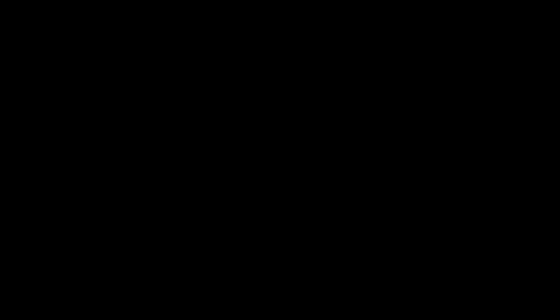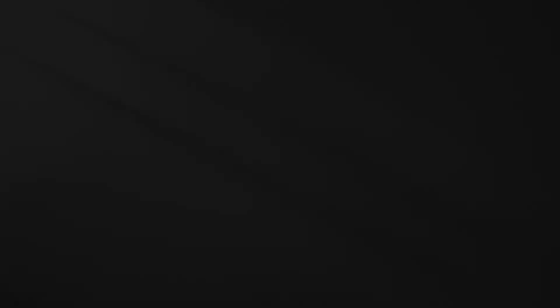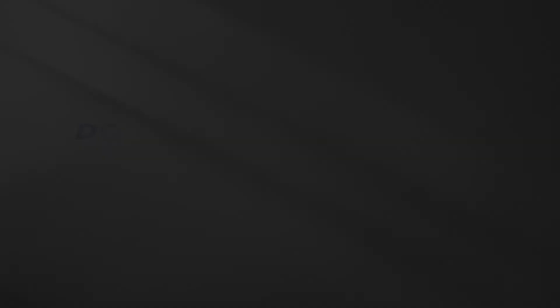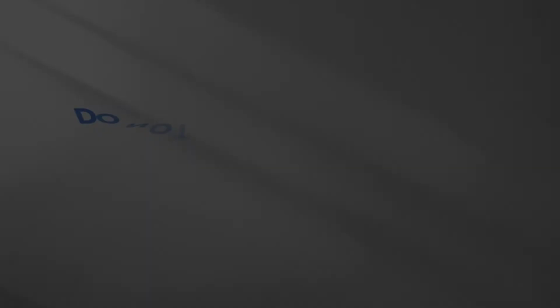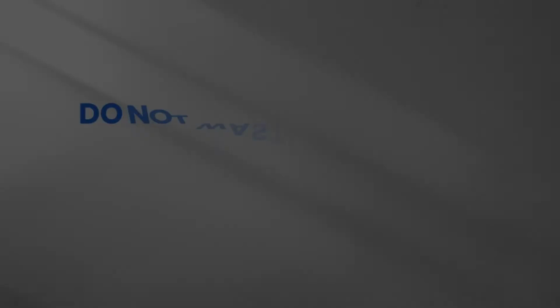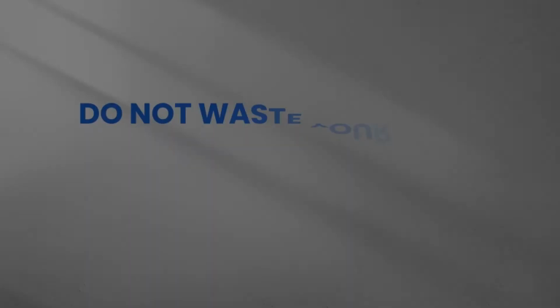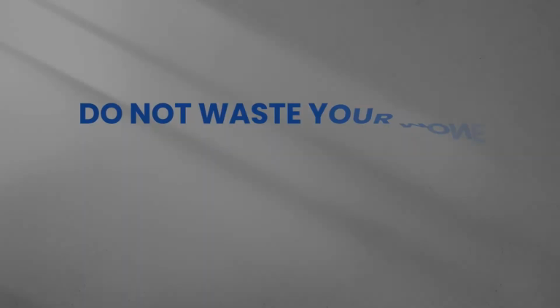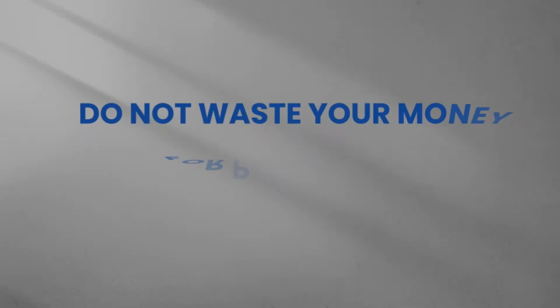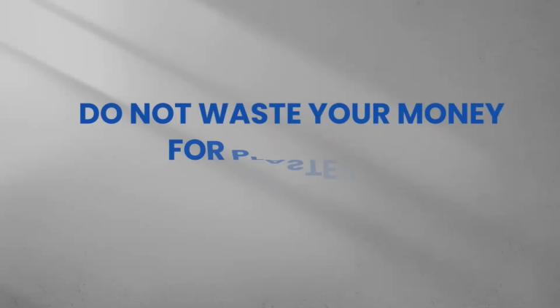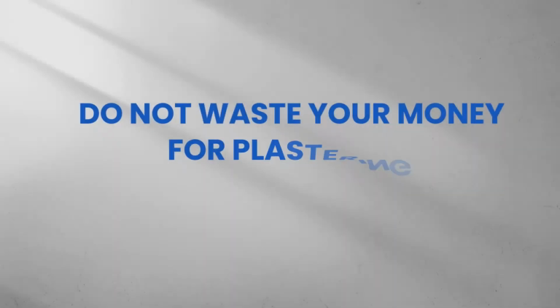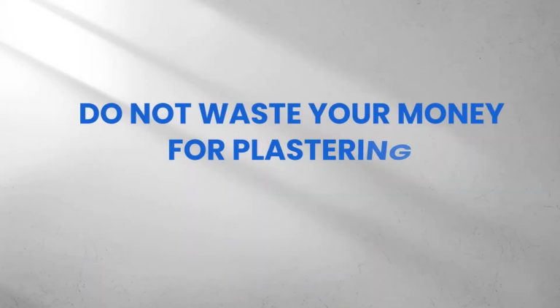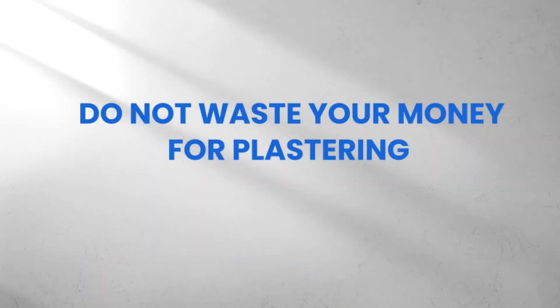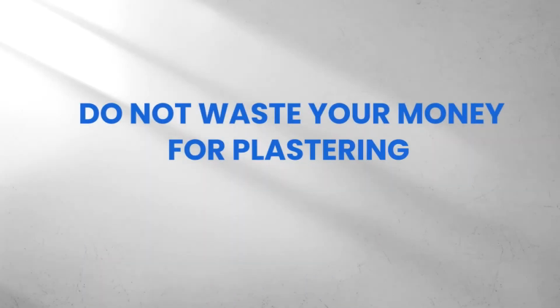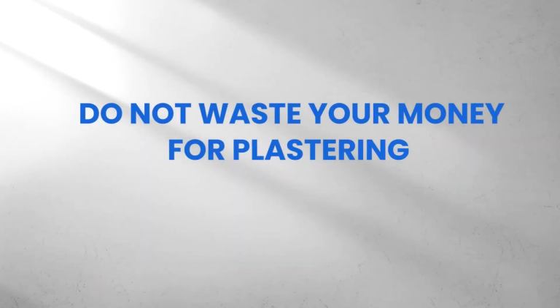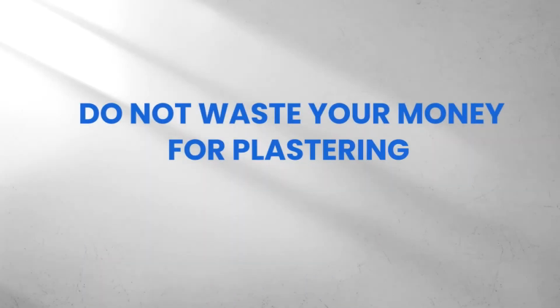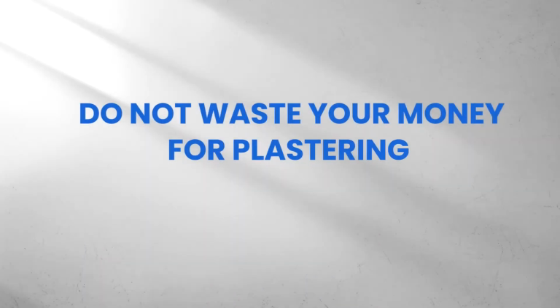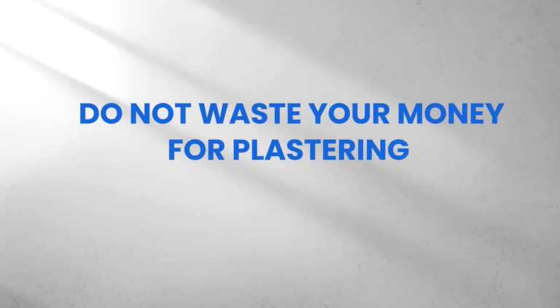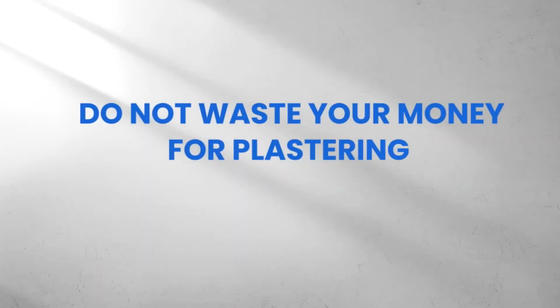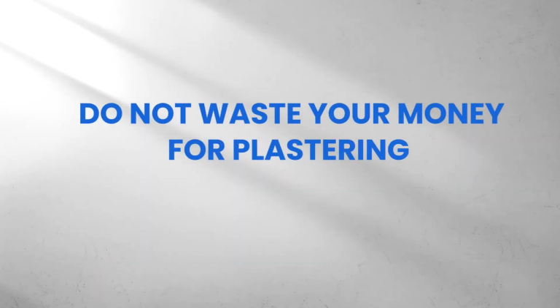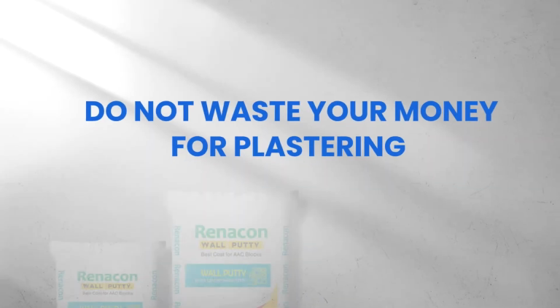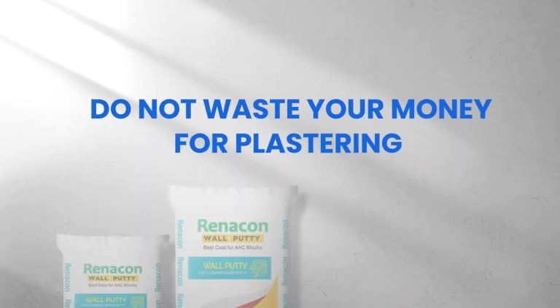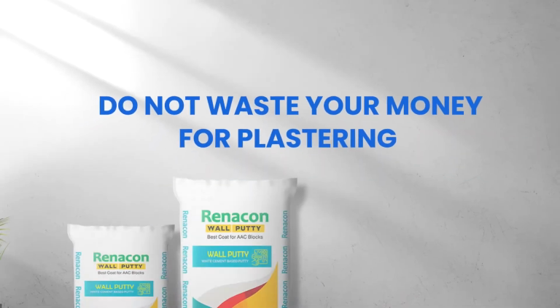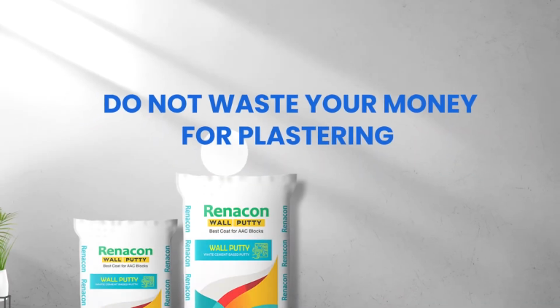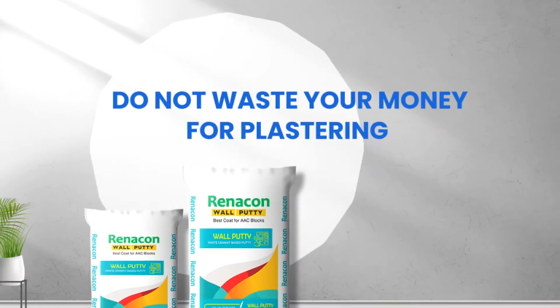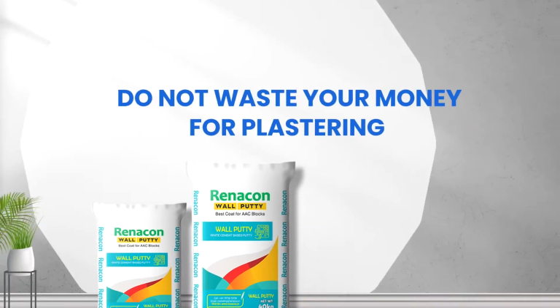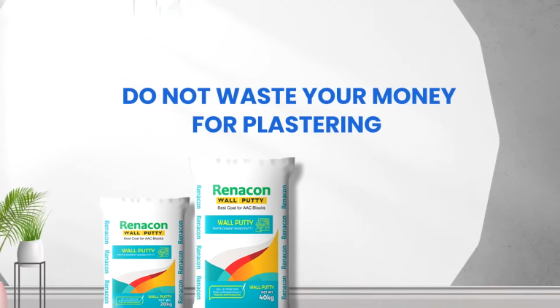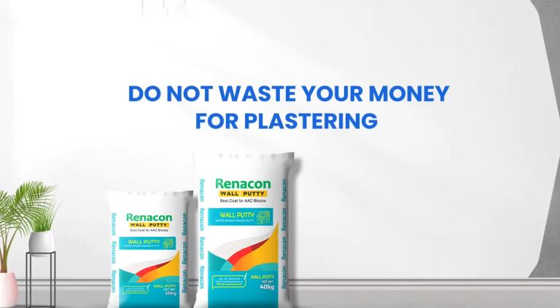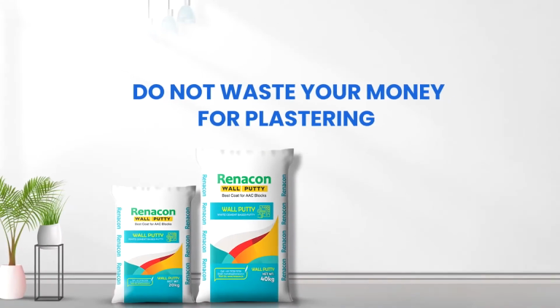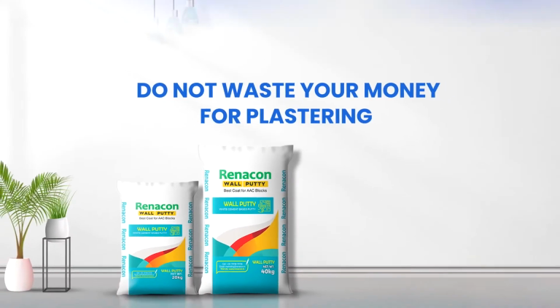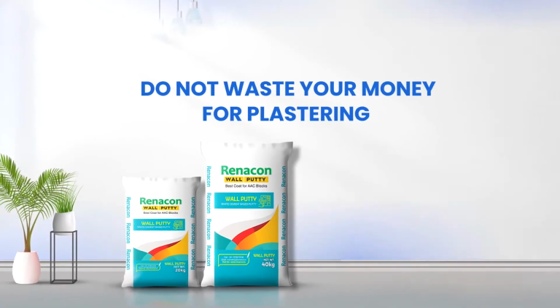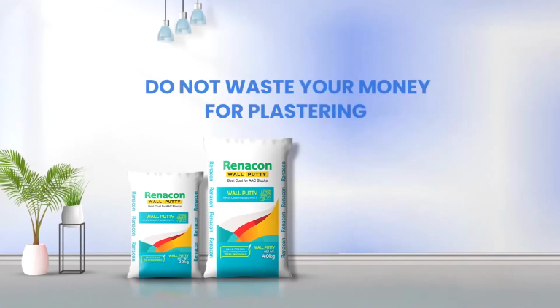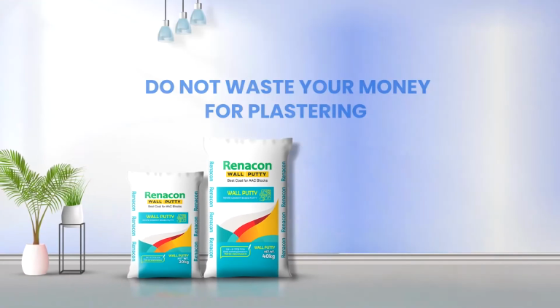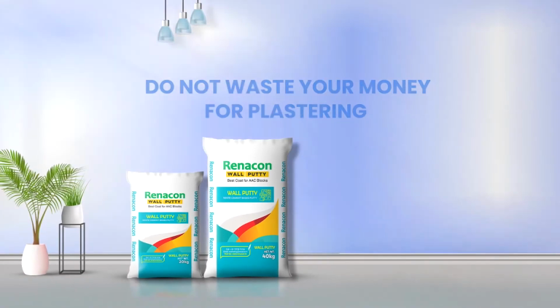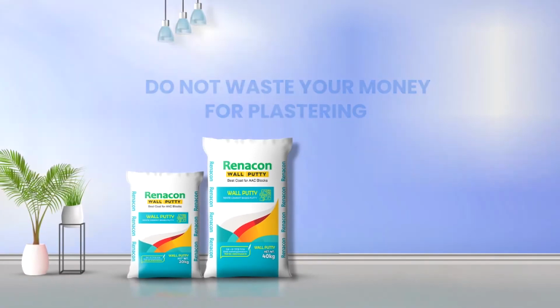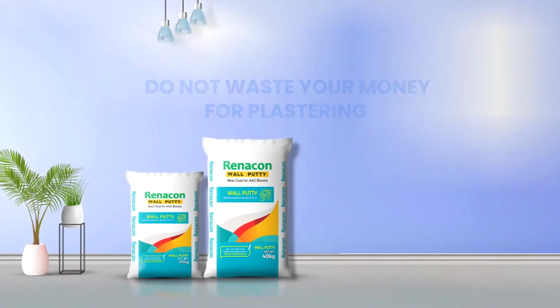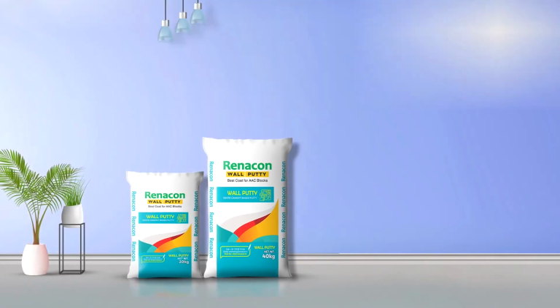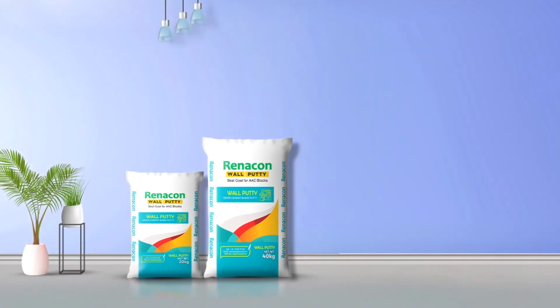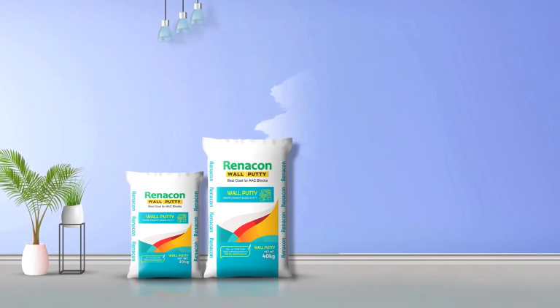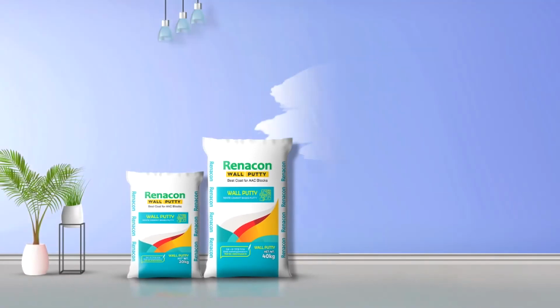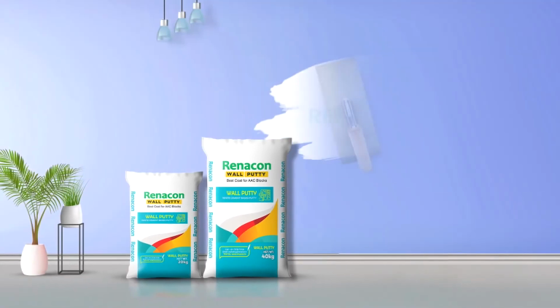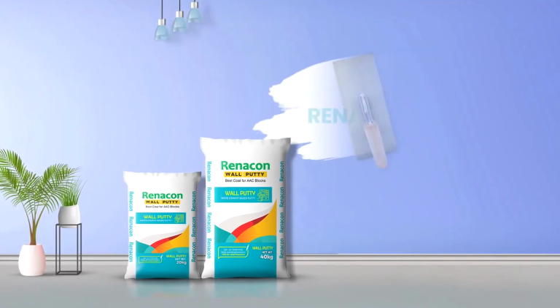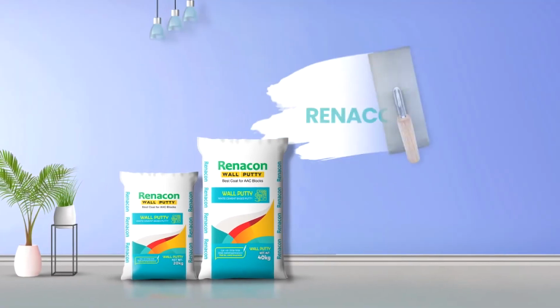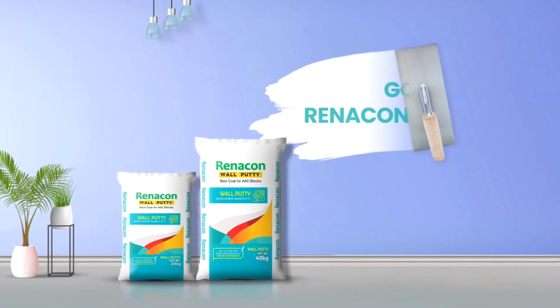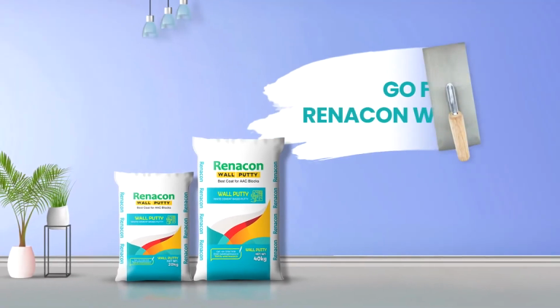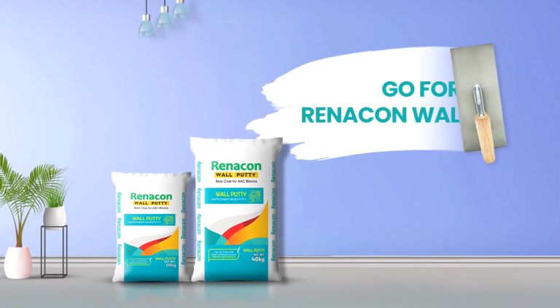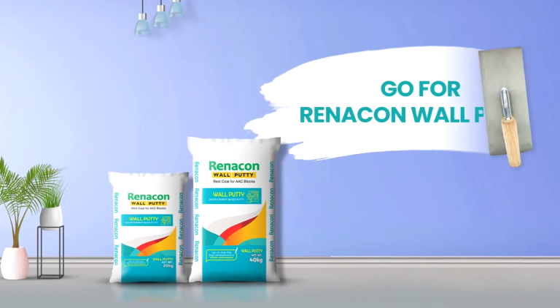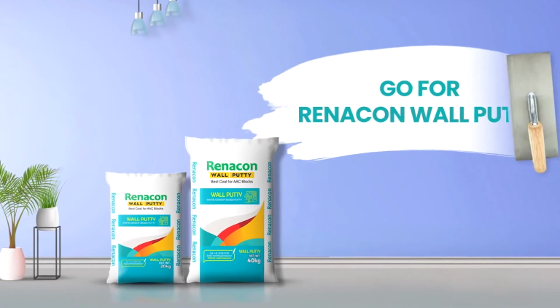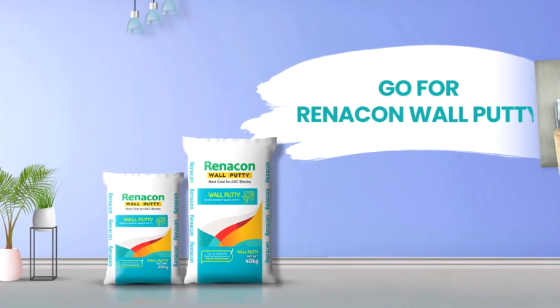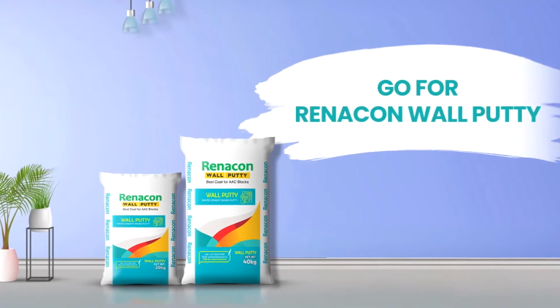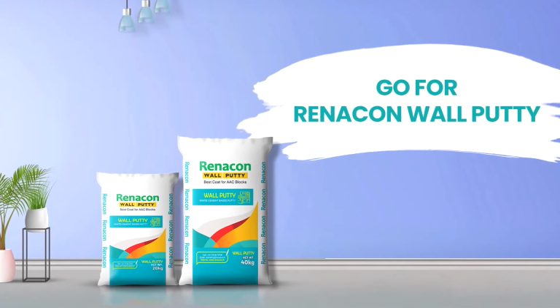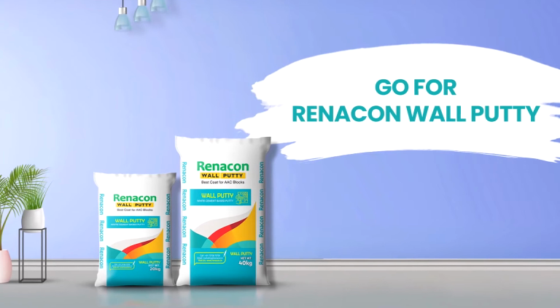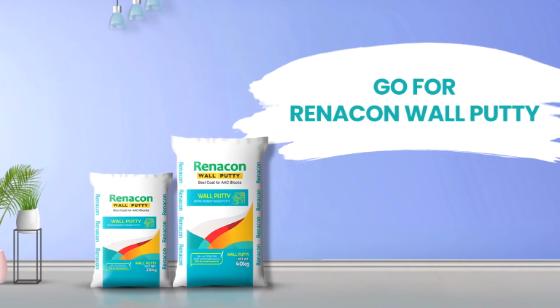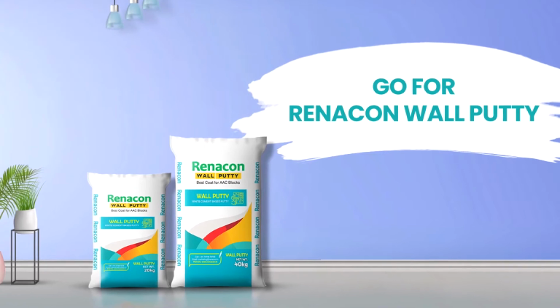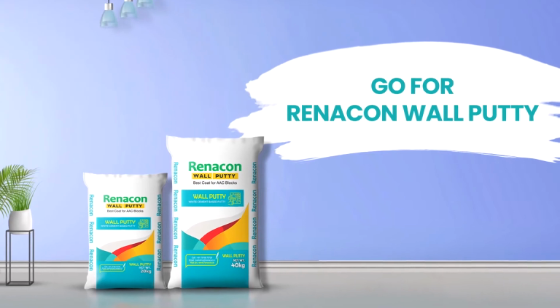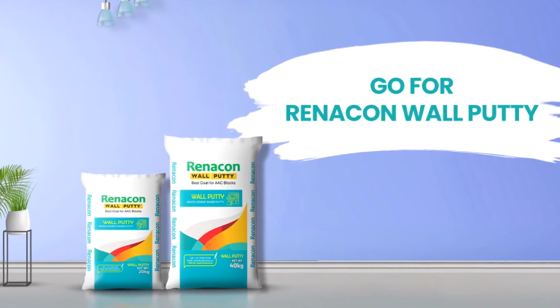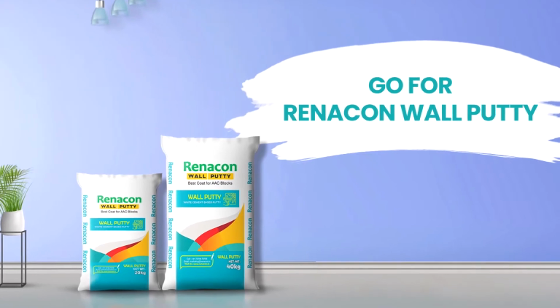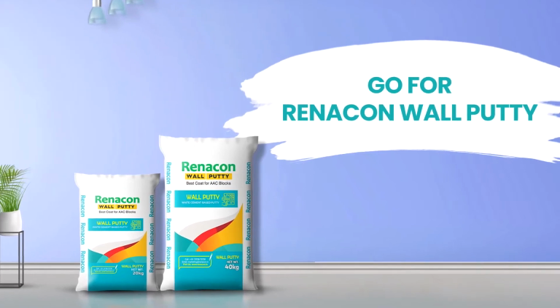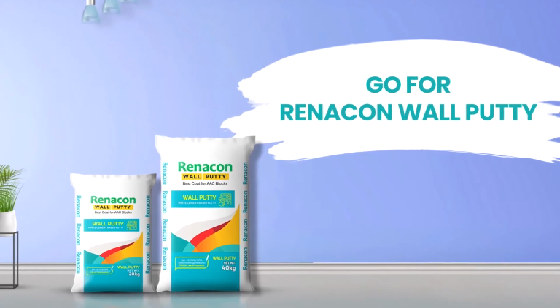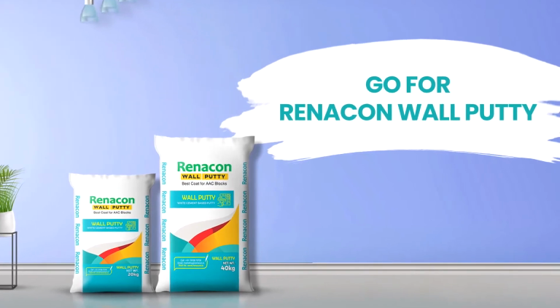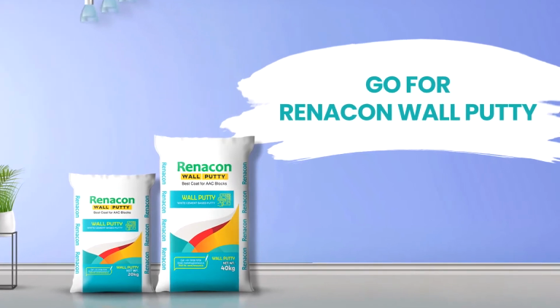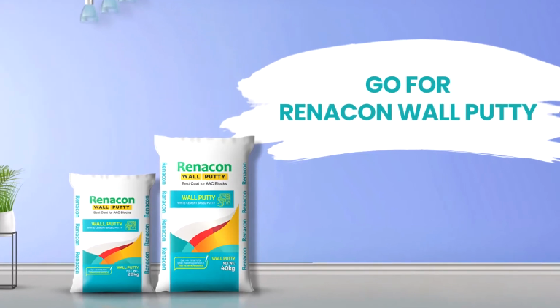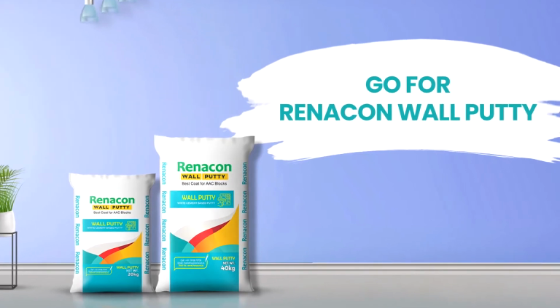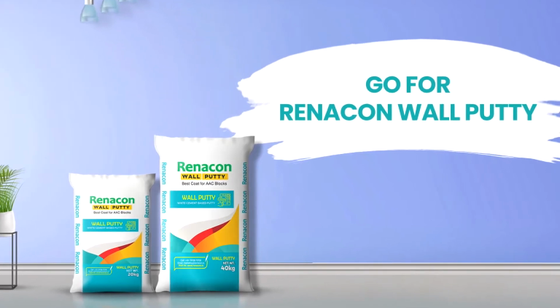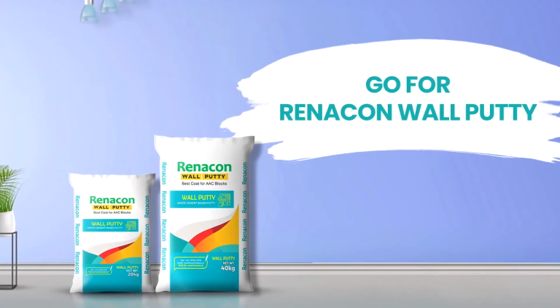Do not waste your money on plastering — go for Renacon Wall Putti.